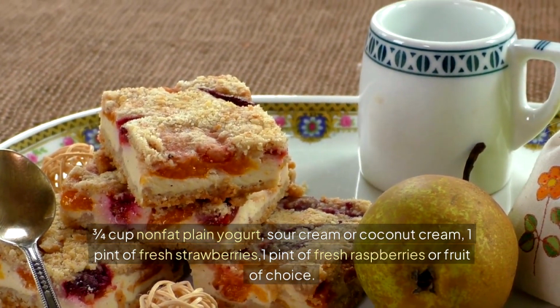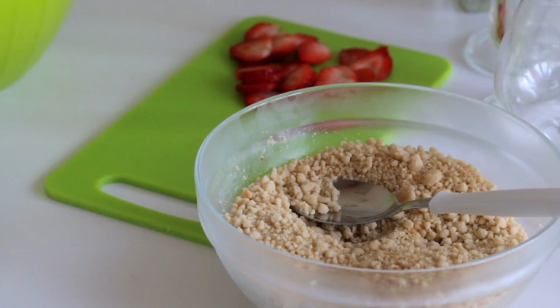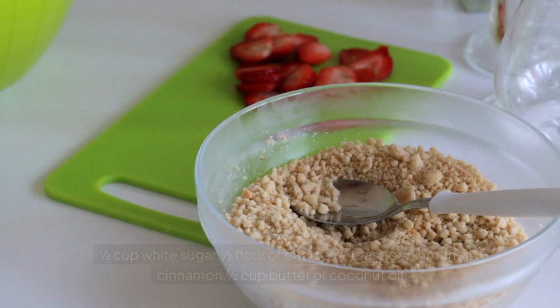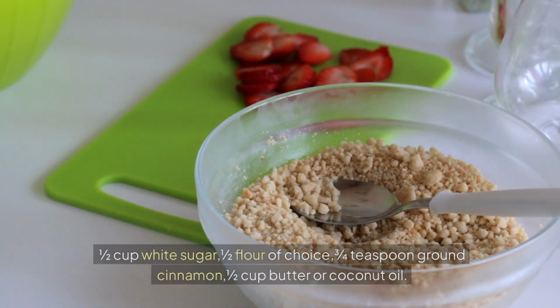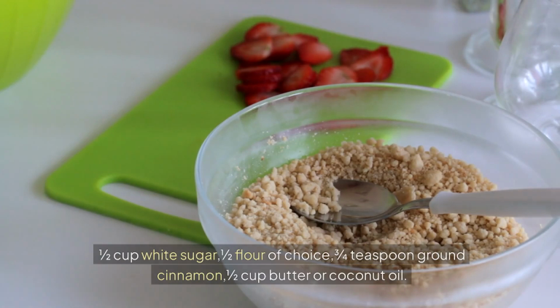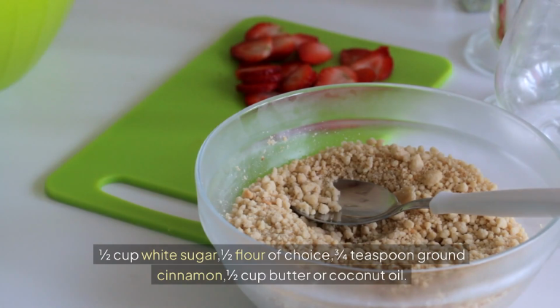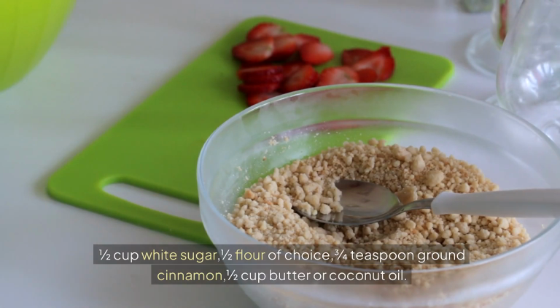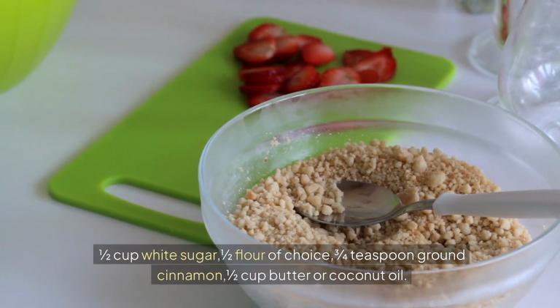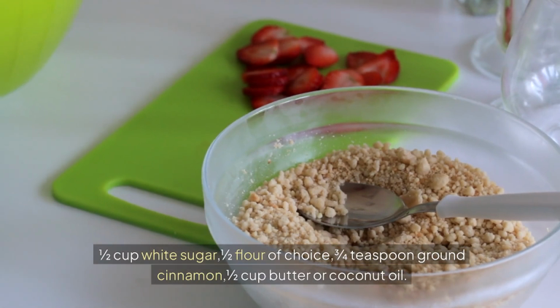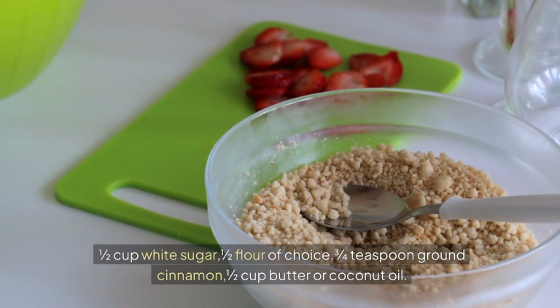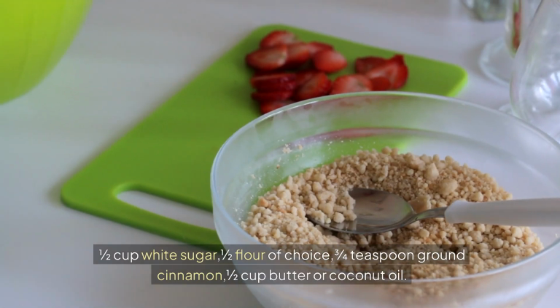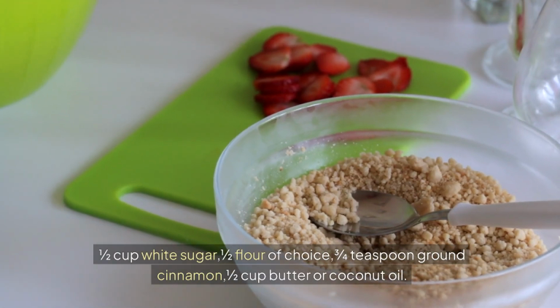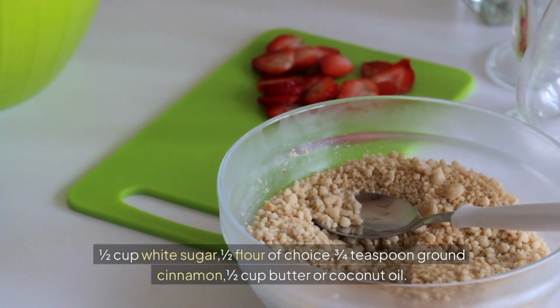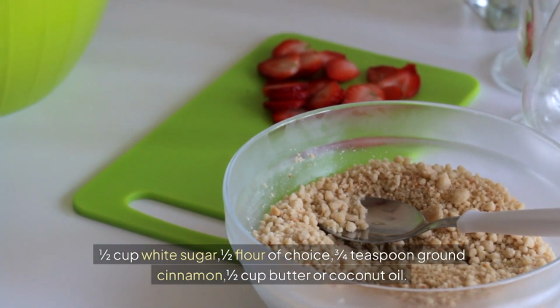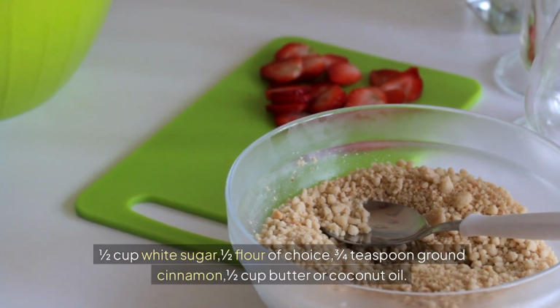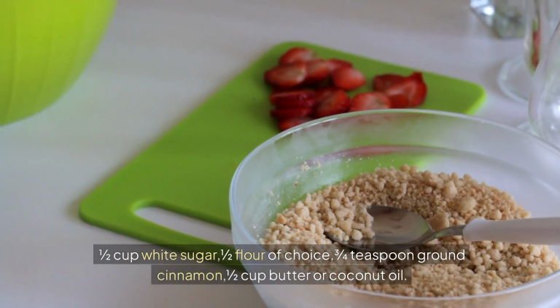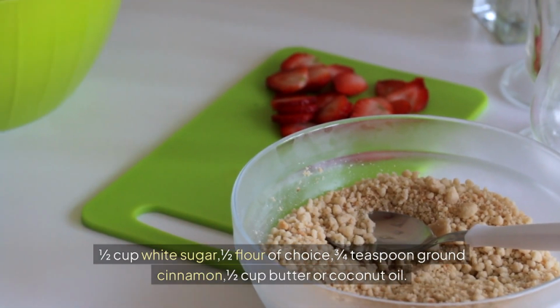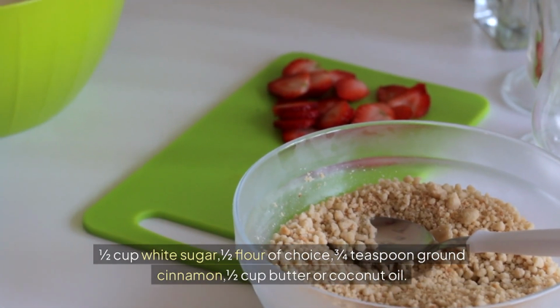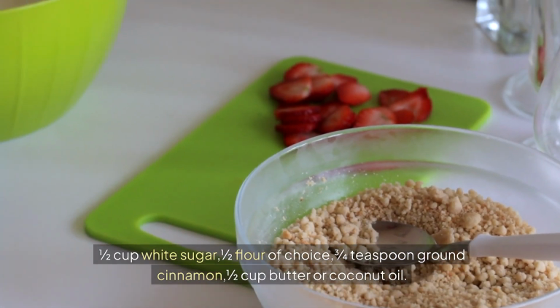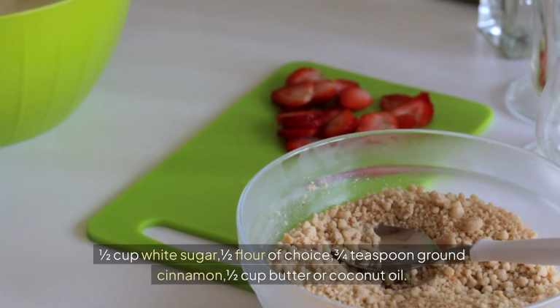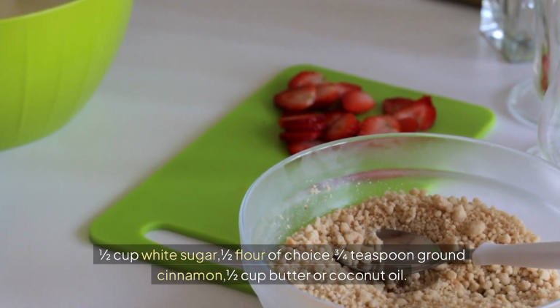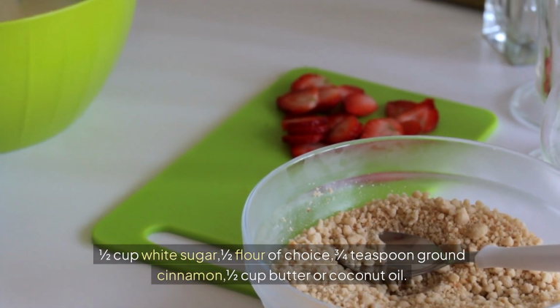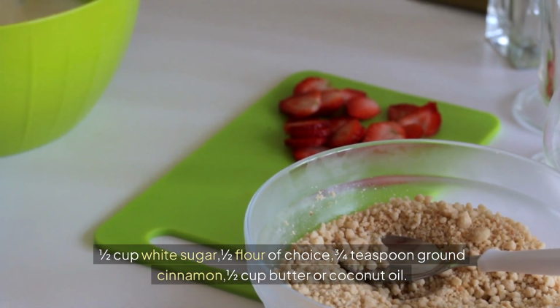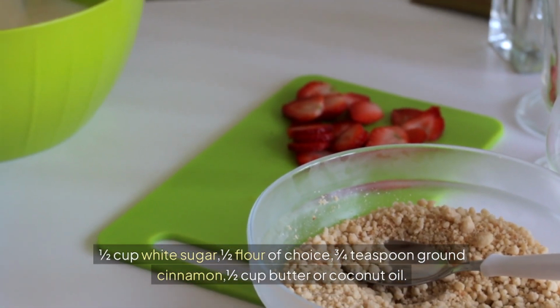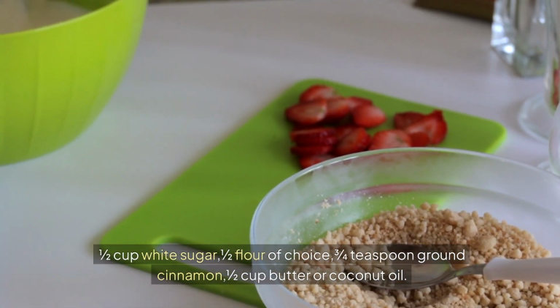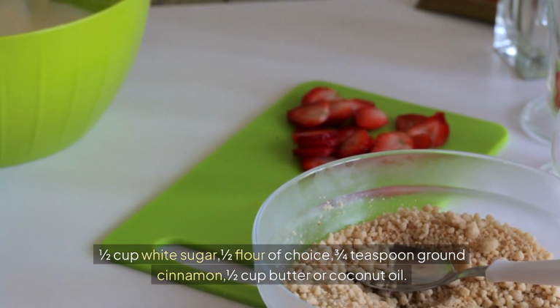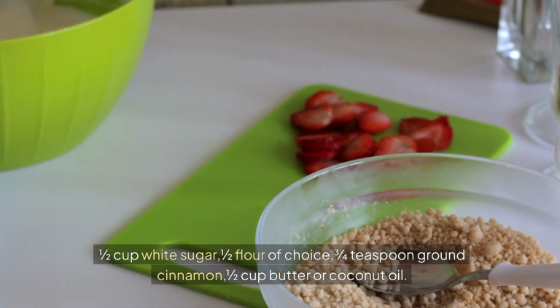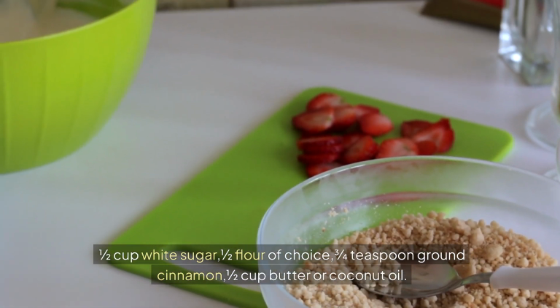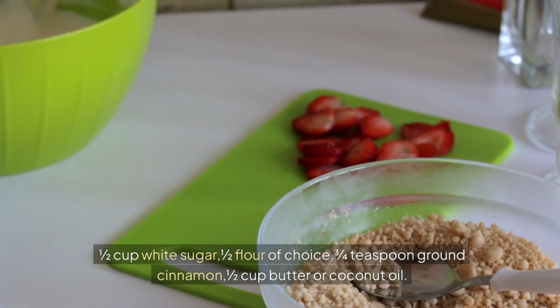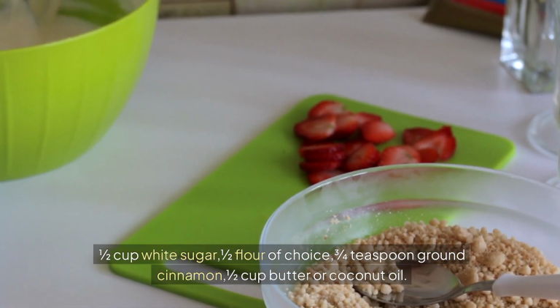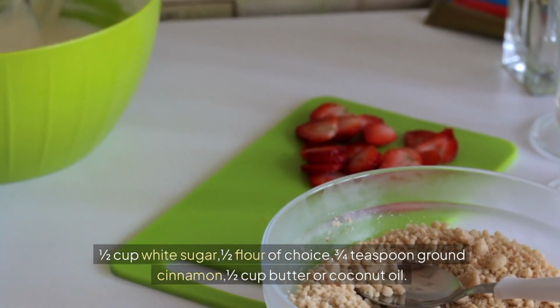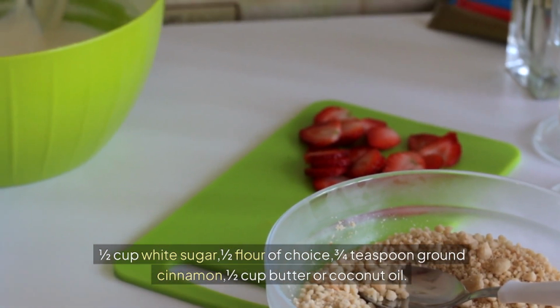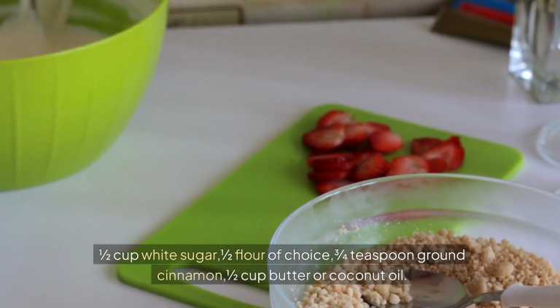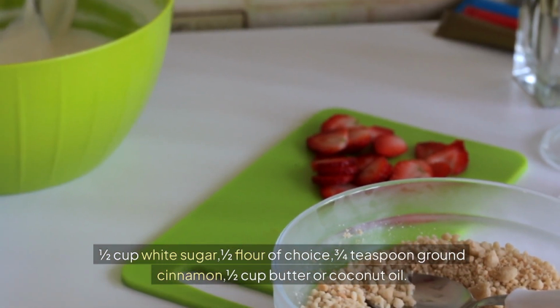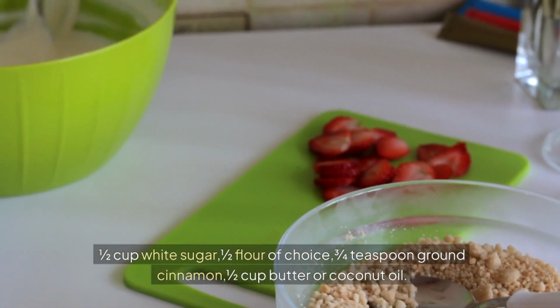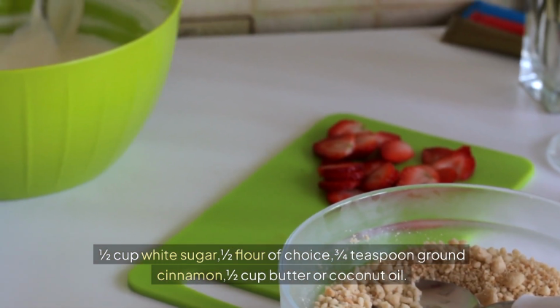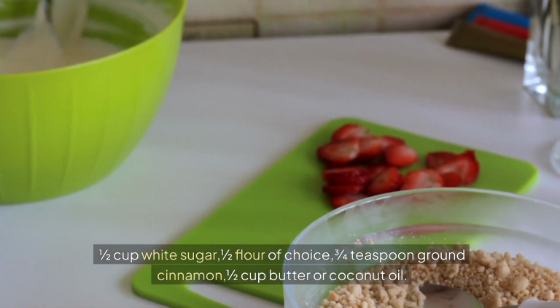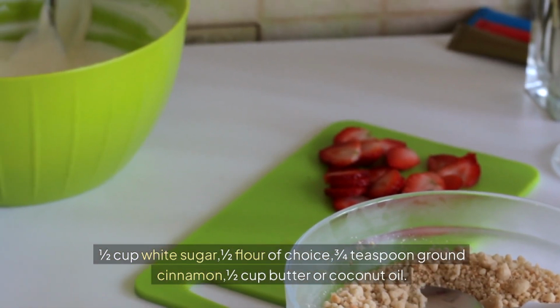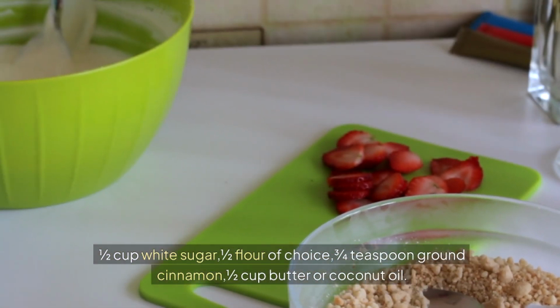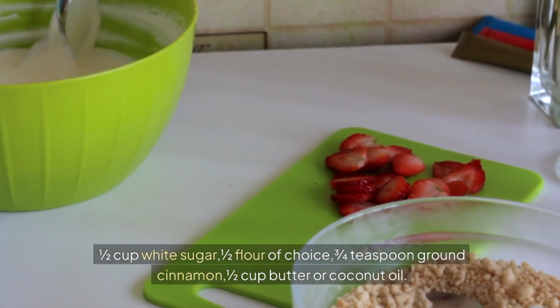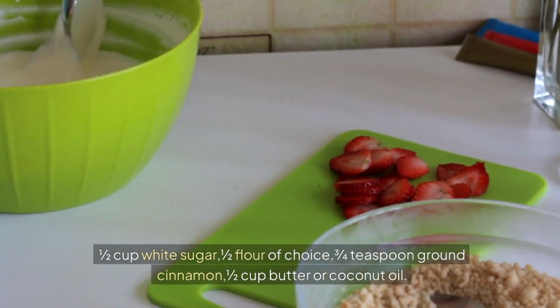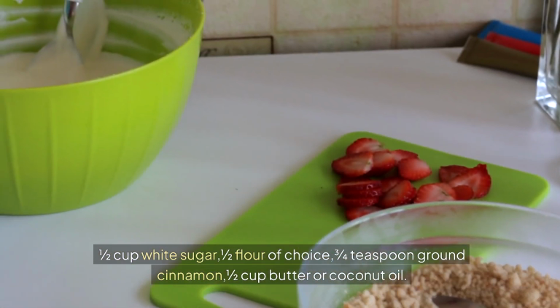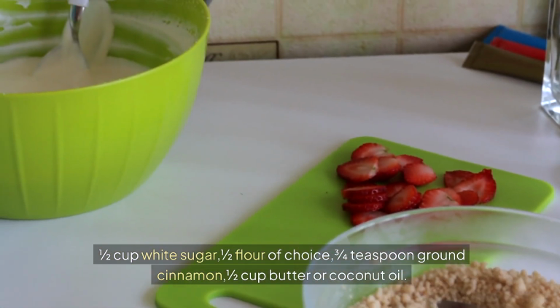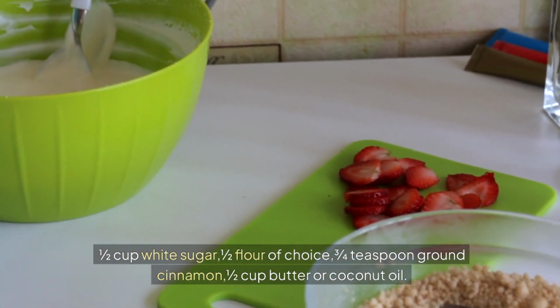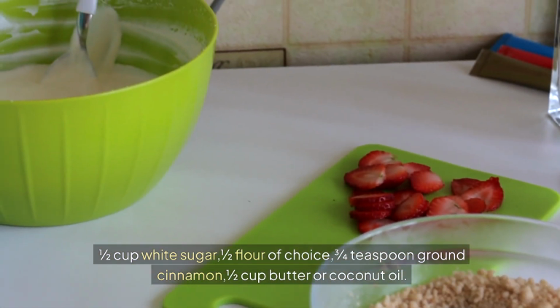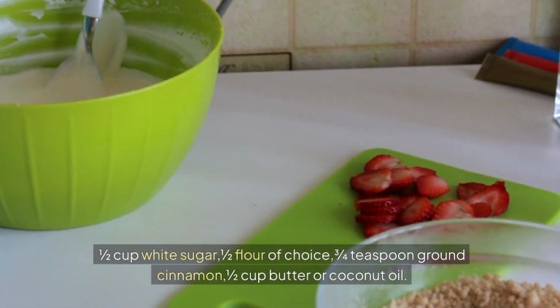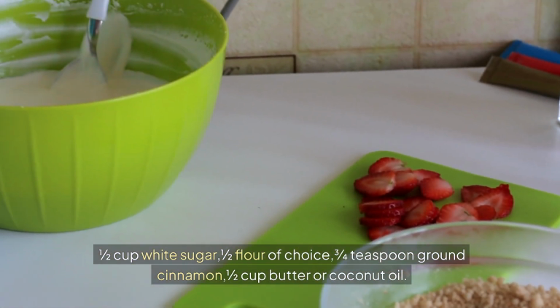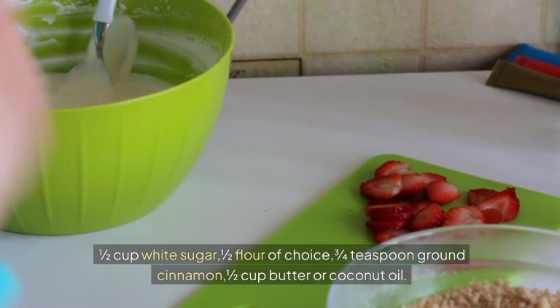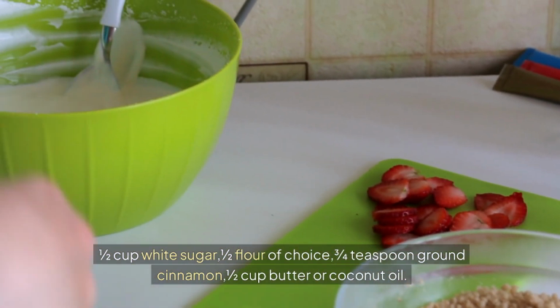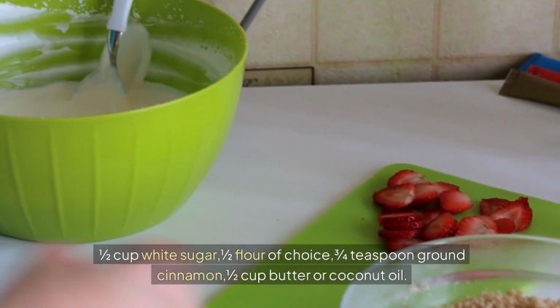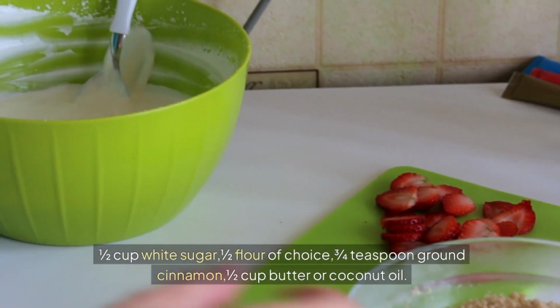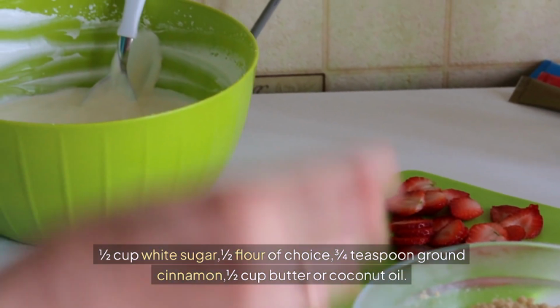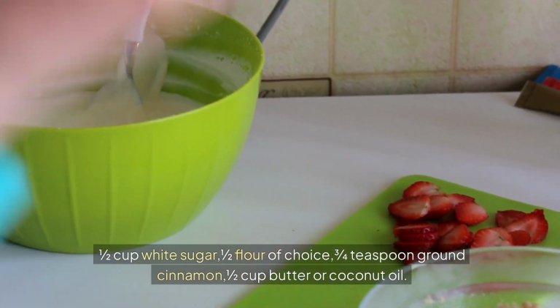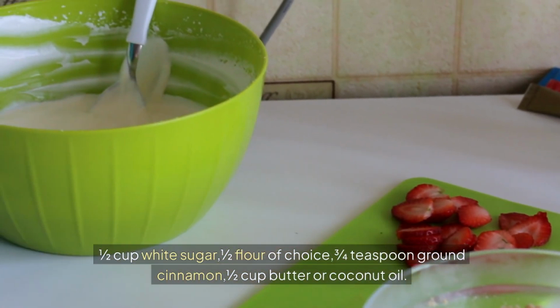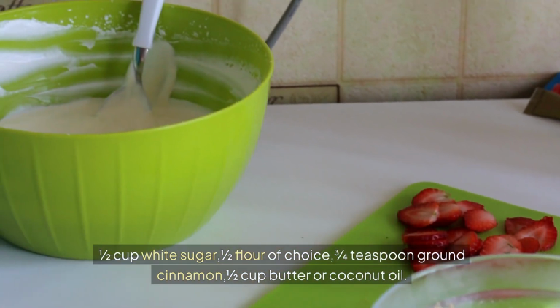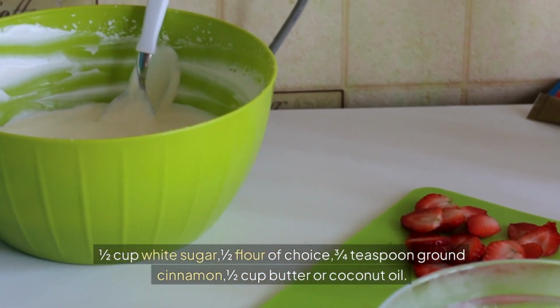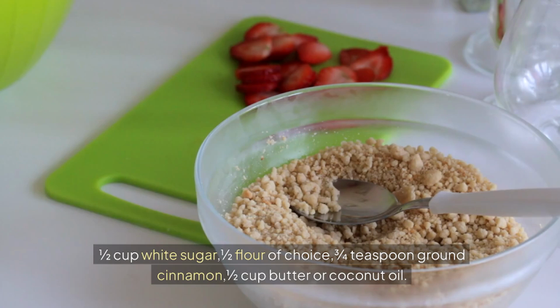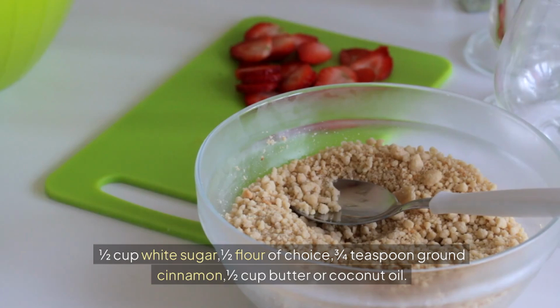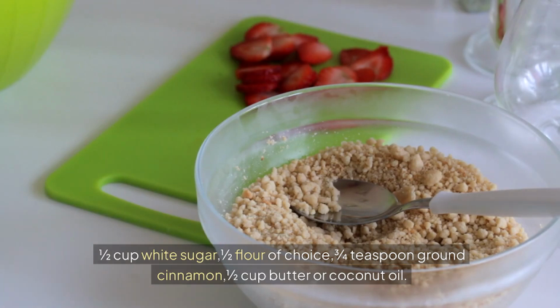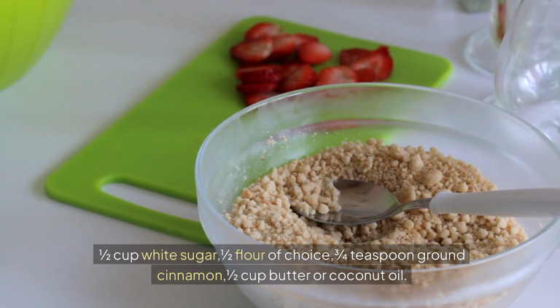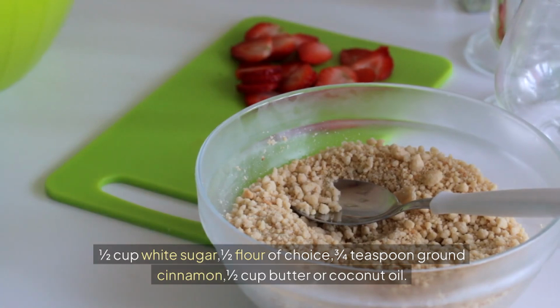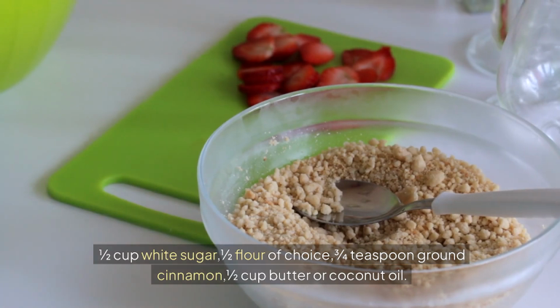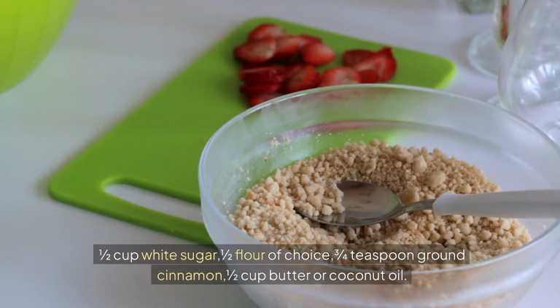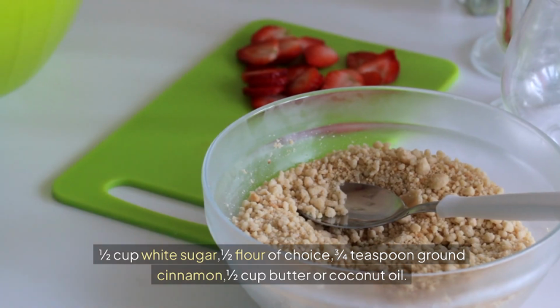1 1⁄2 cup white sugar, 1 cup flour of choice, 3-4 teaspoon ground cinnamon, 1 cup butter or coconut oil.